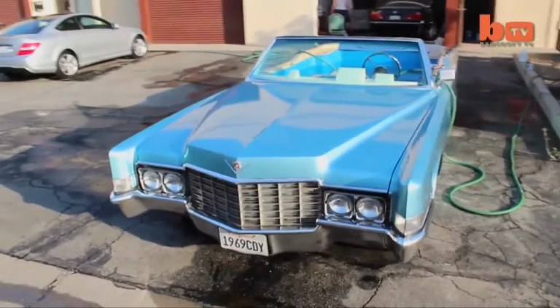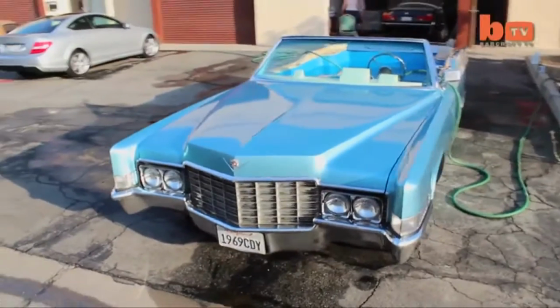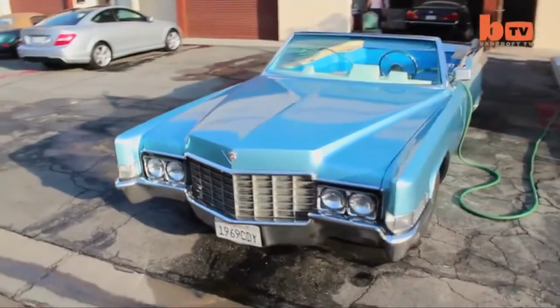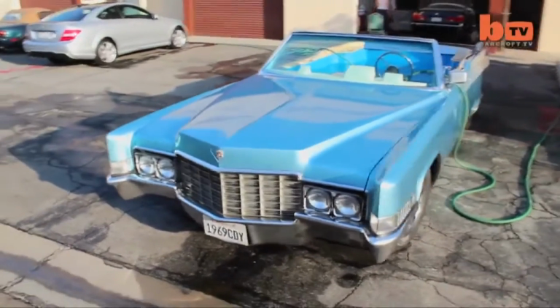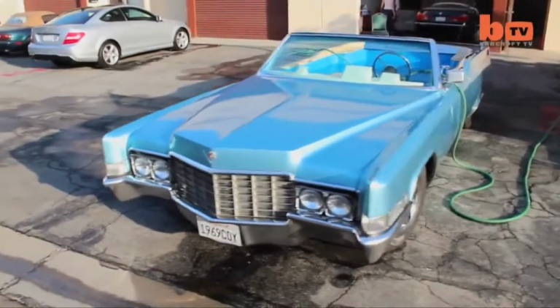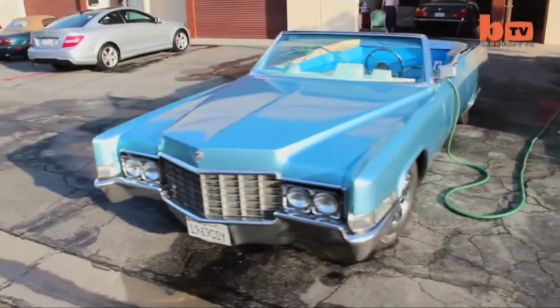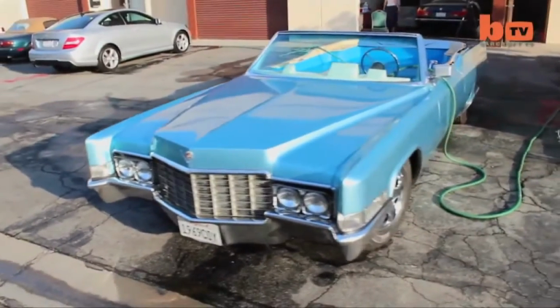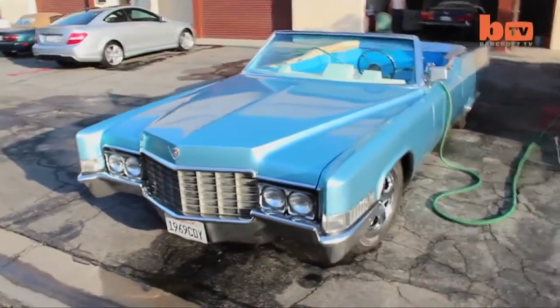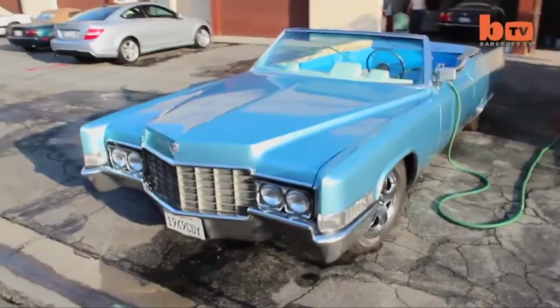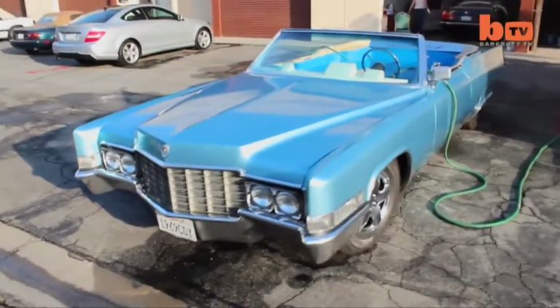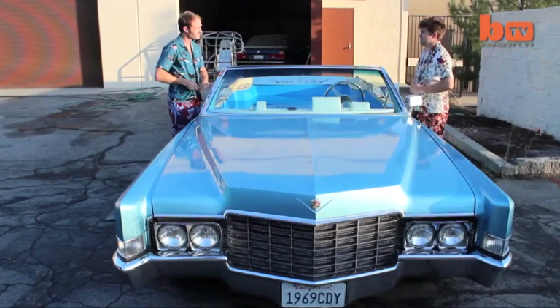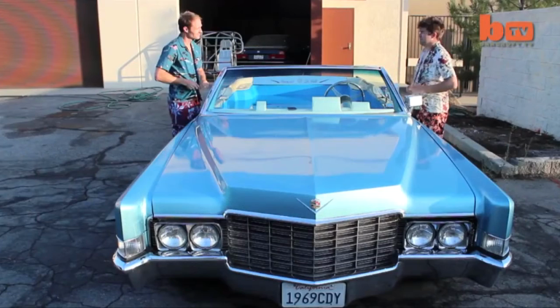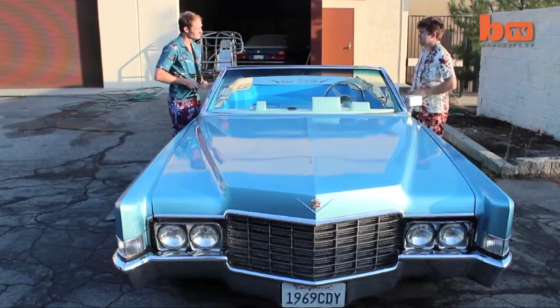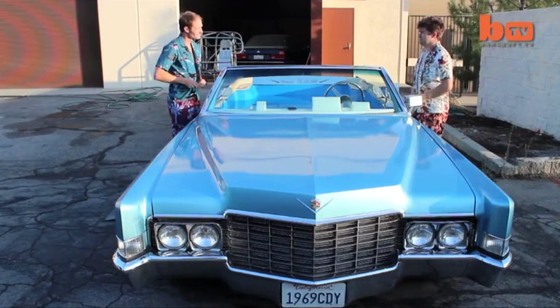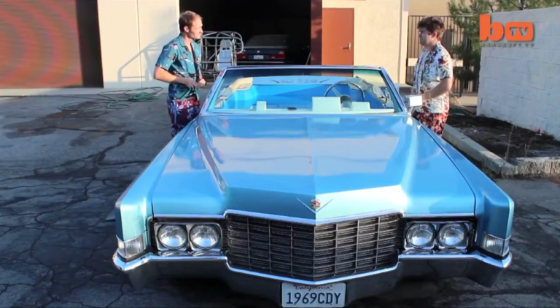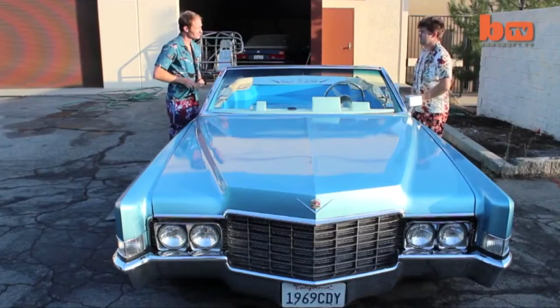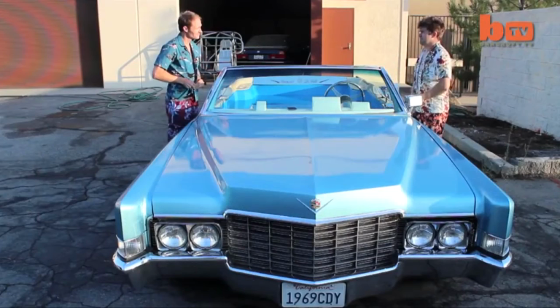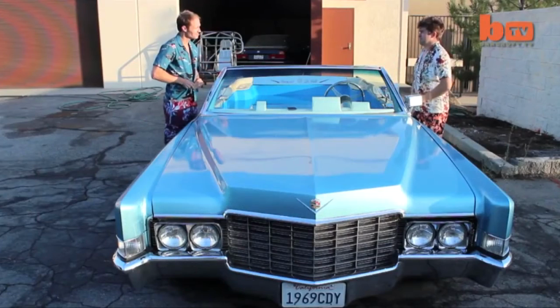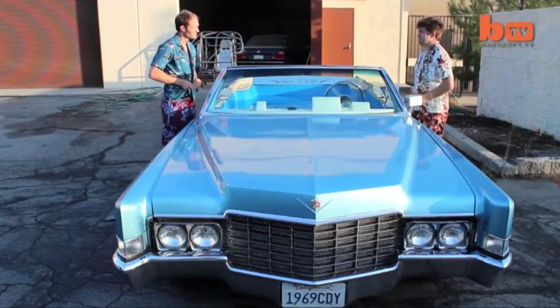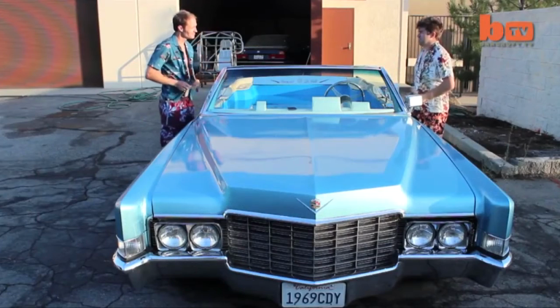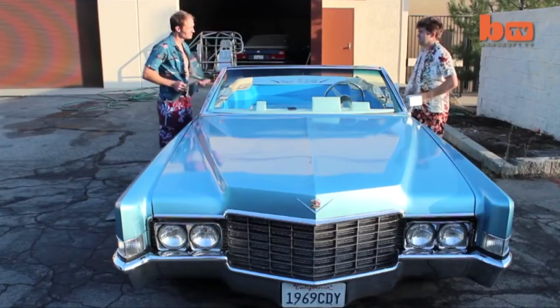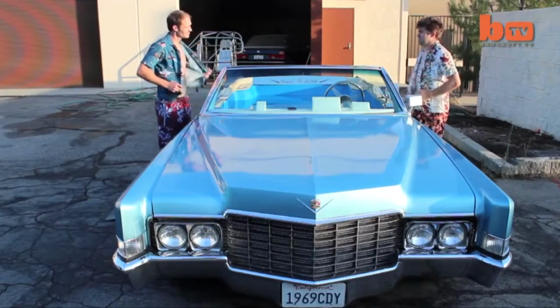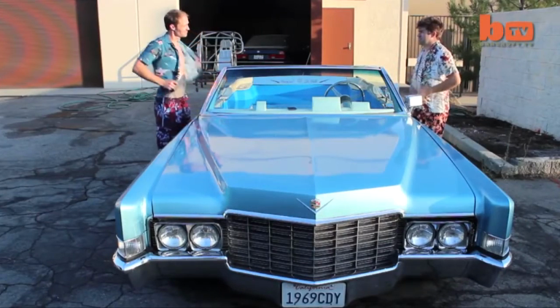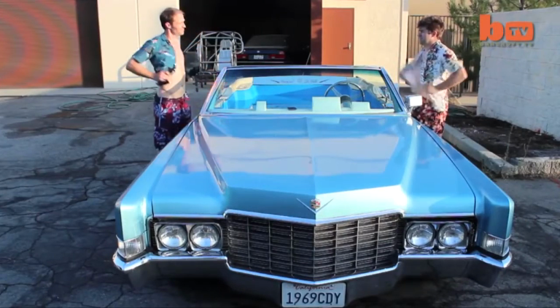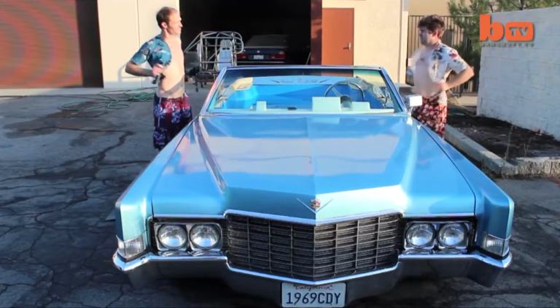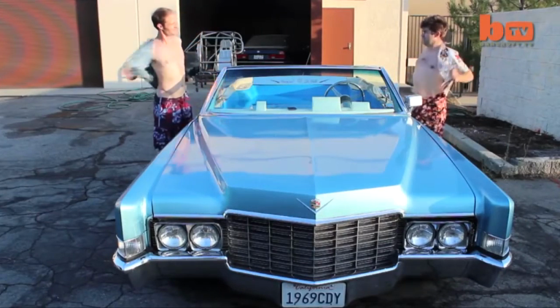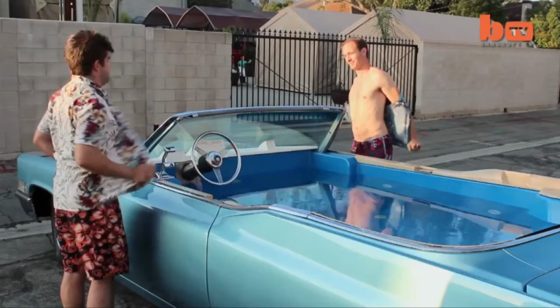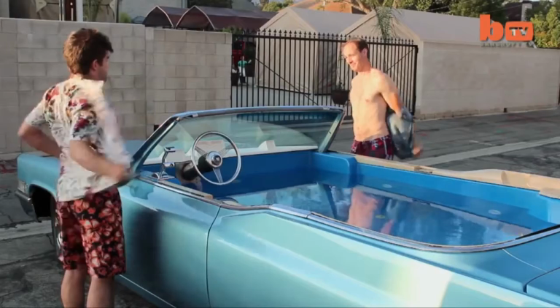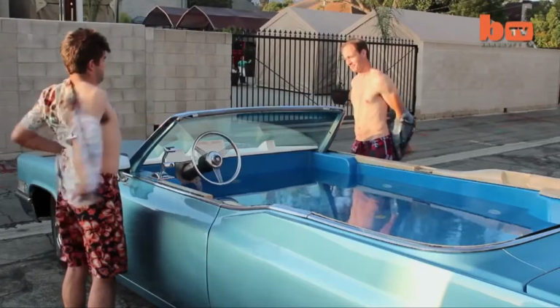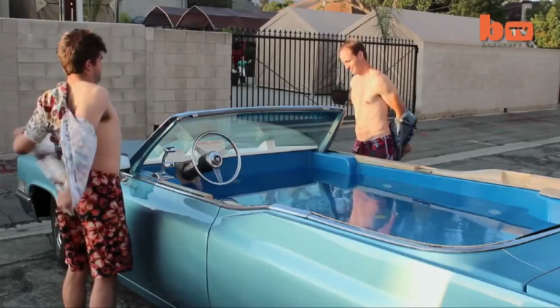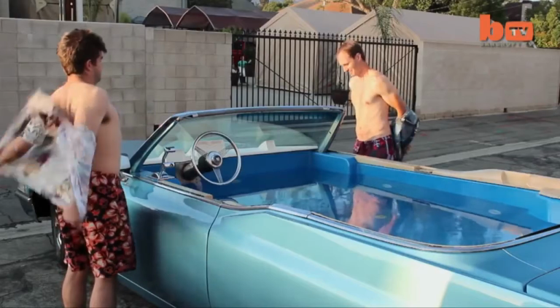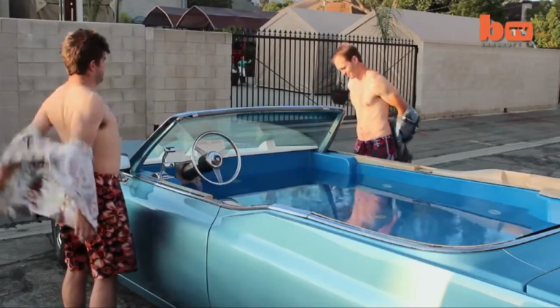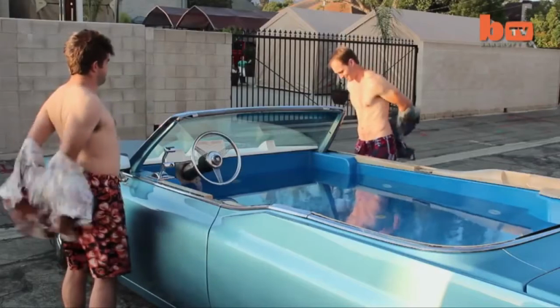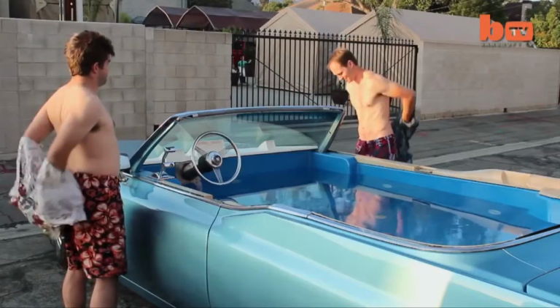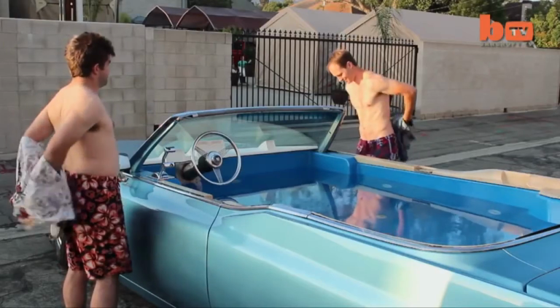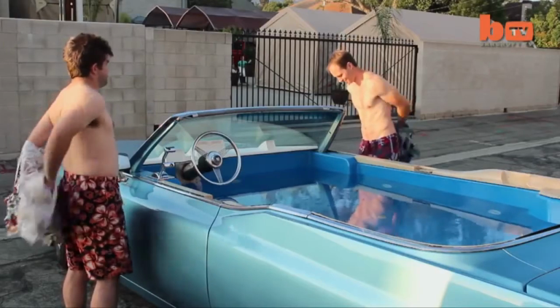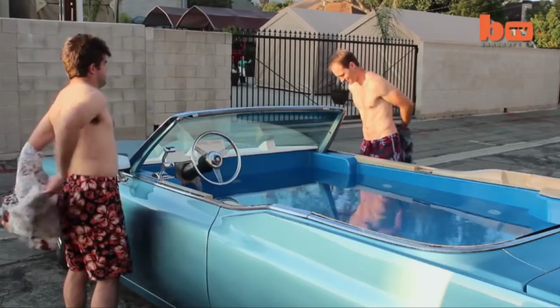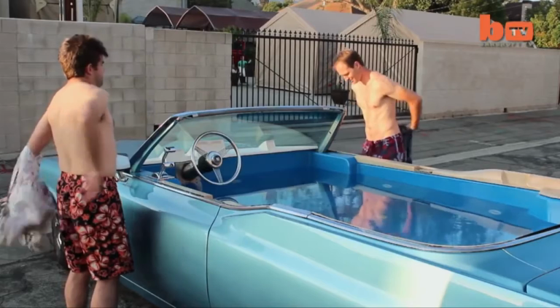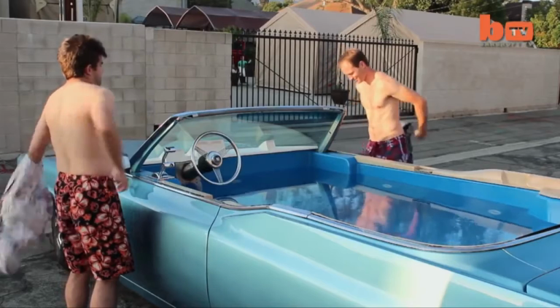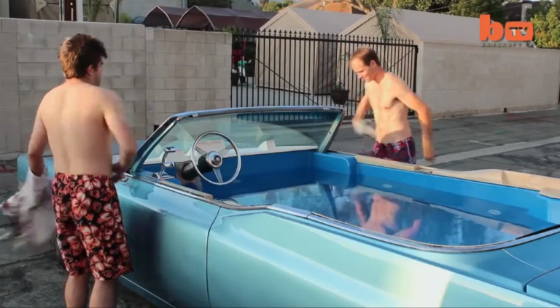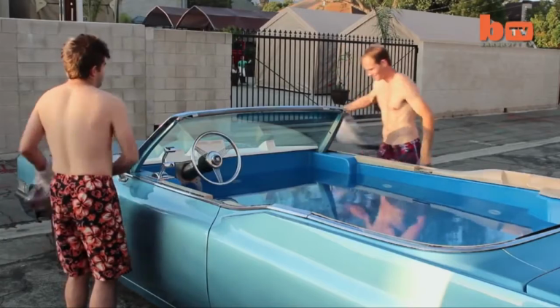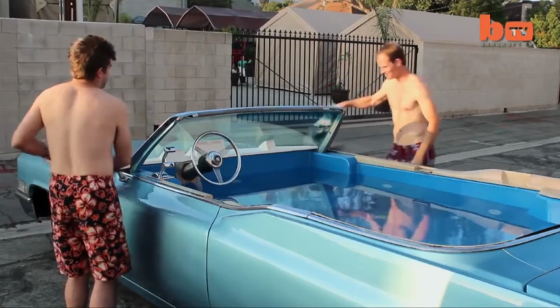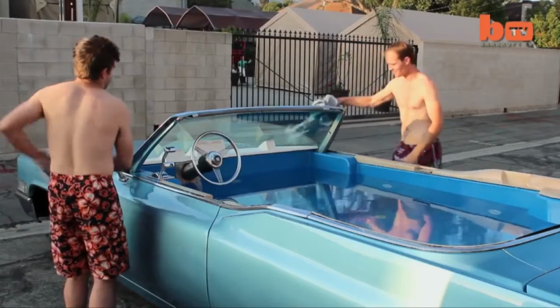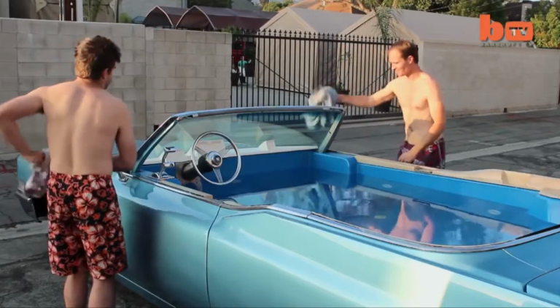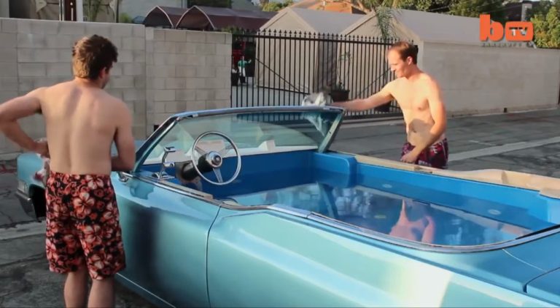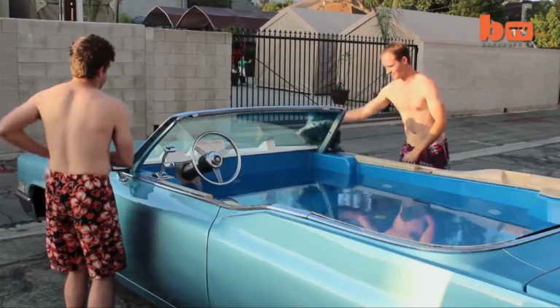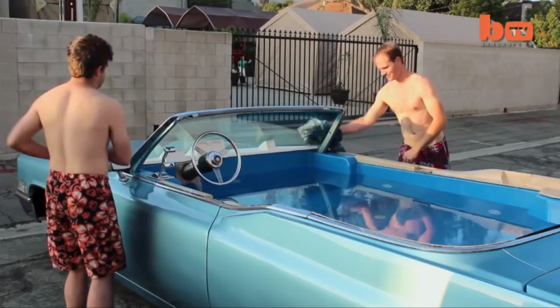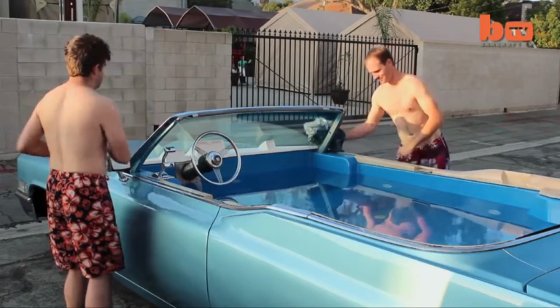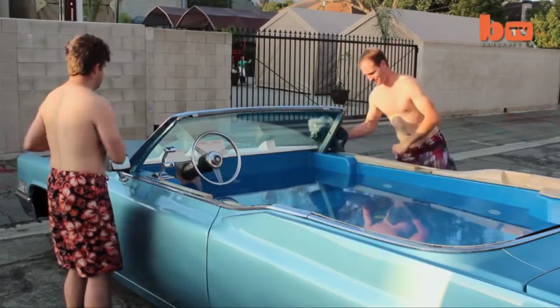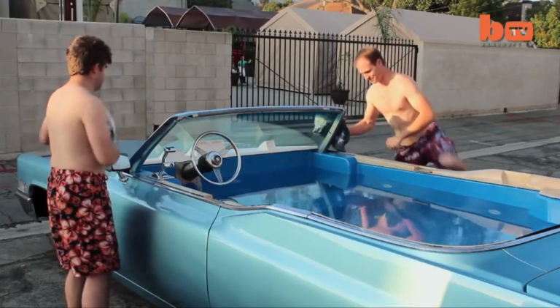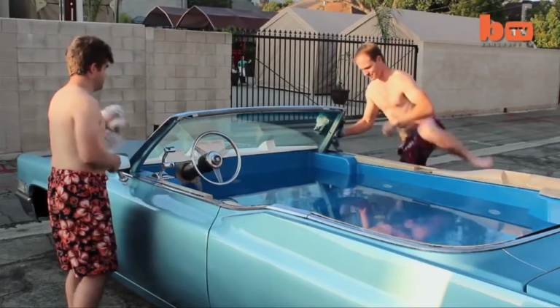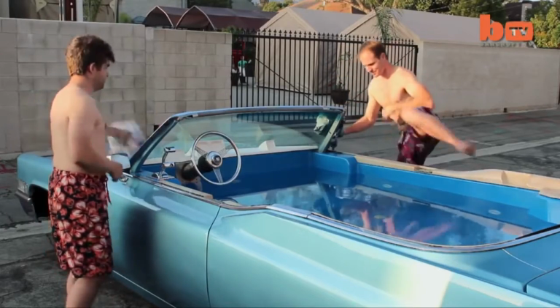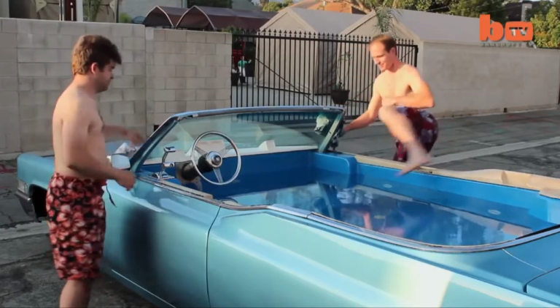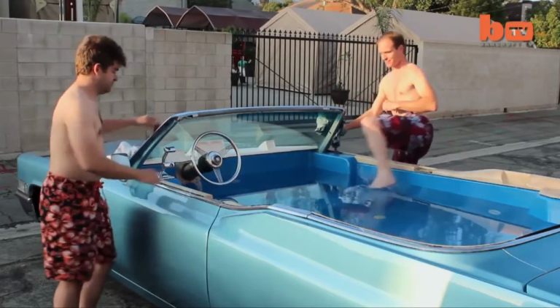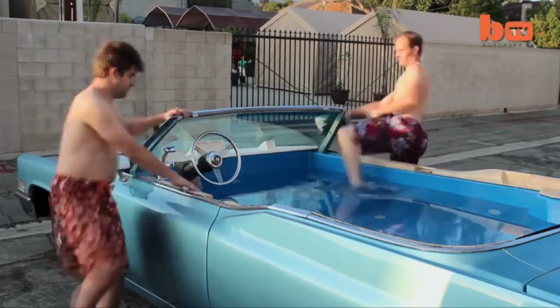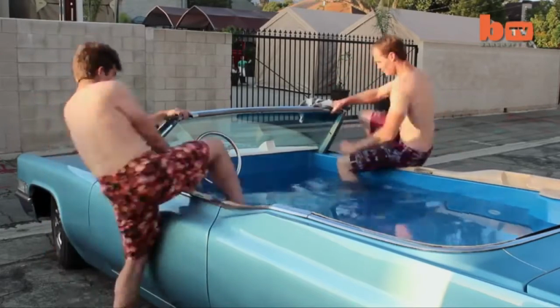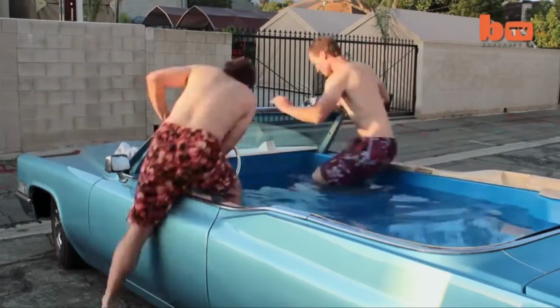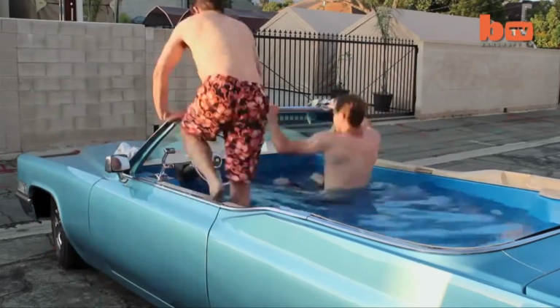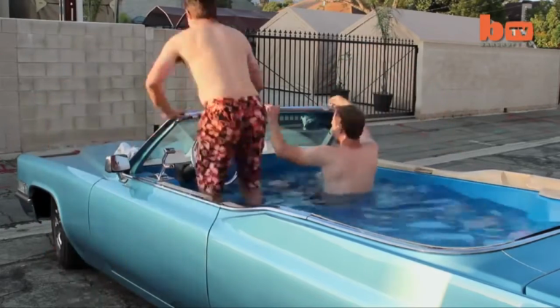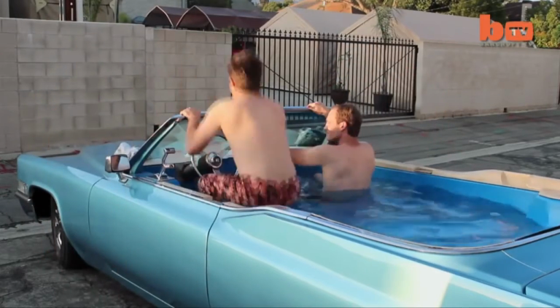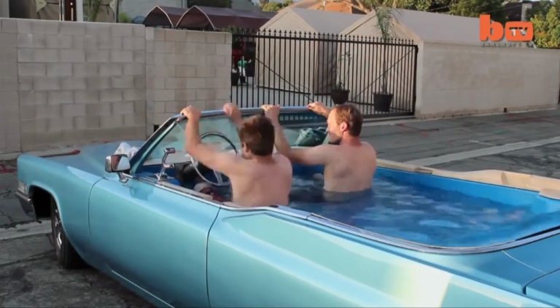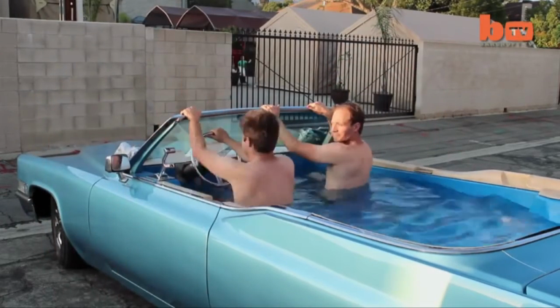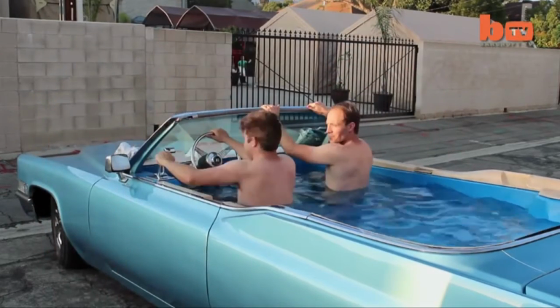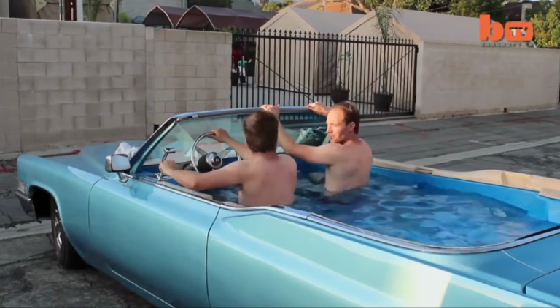From a distance it looks like any other car, but here in Los Angeles, two engineers have turned a Cadillac into a fully functioning, drivable hot tub.